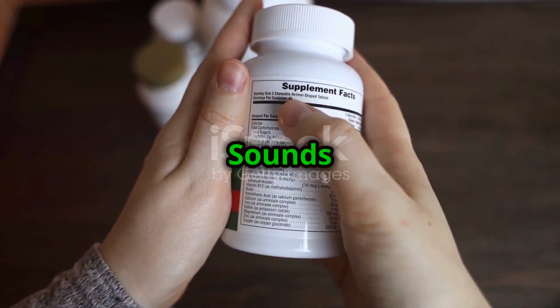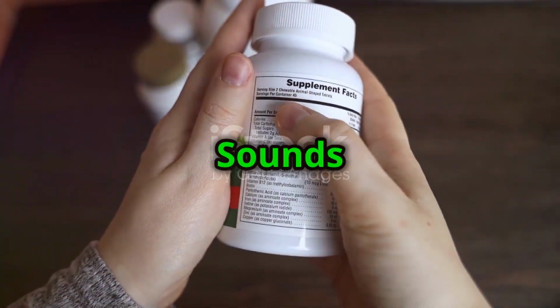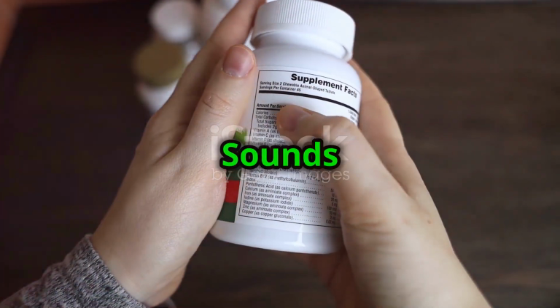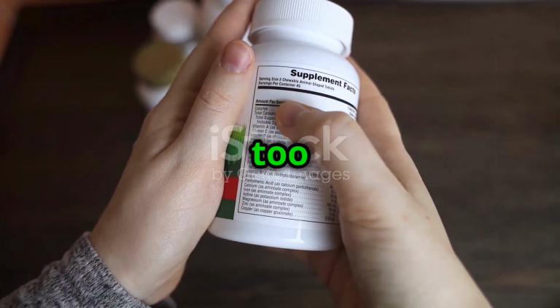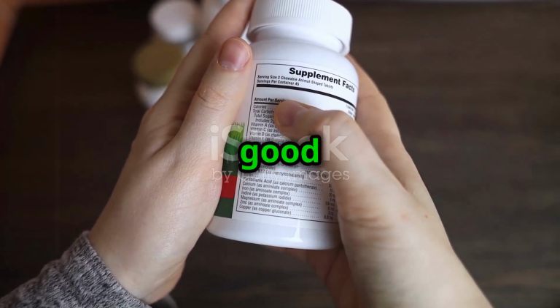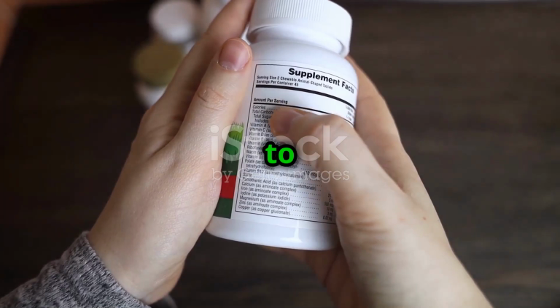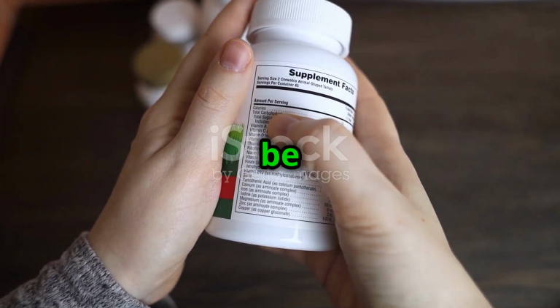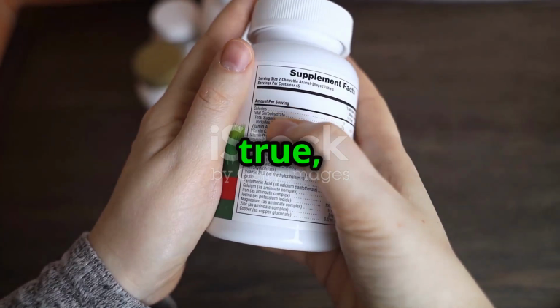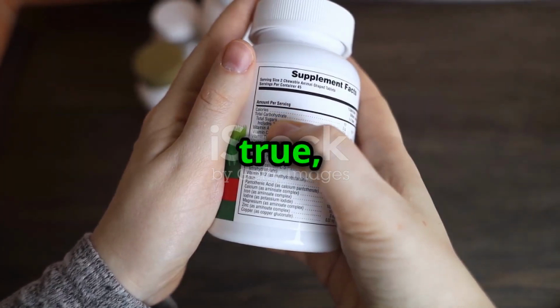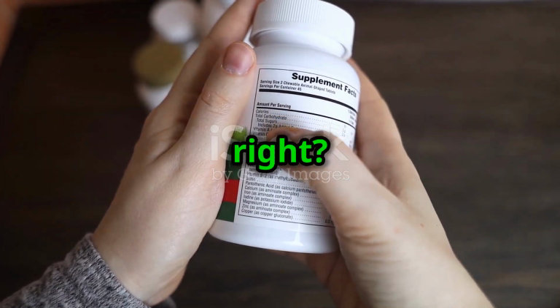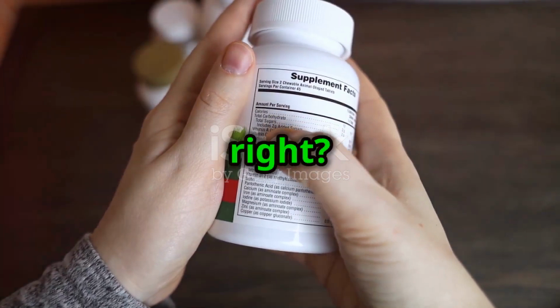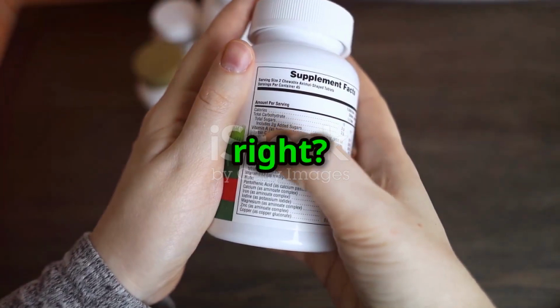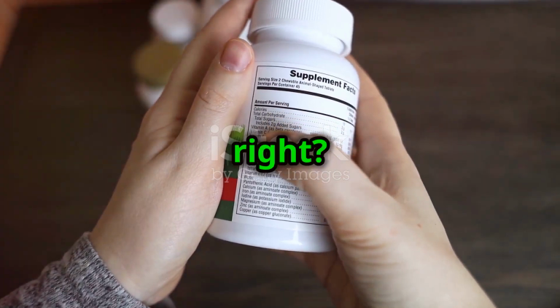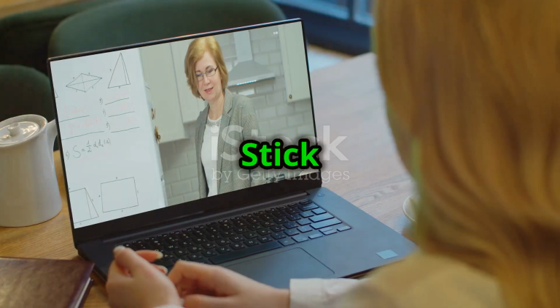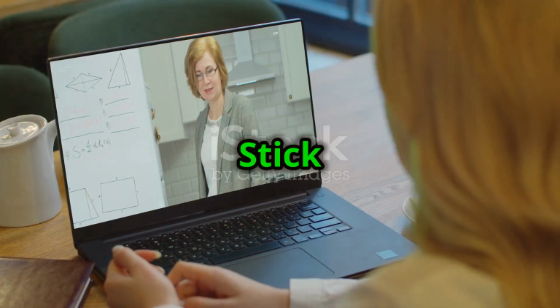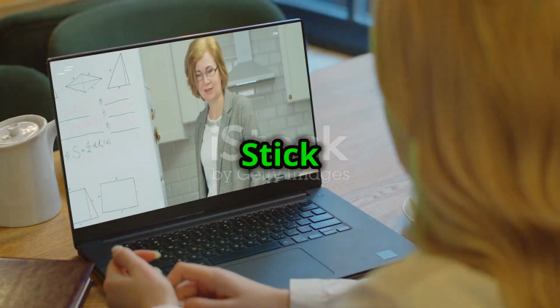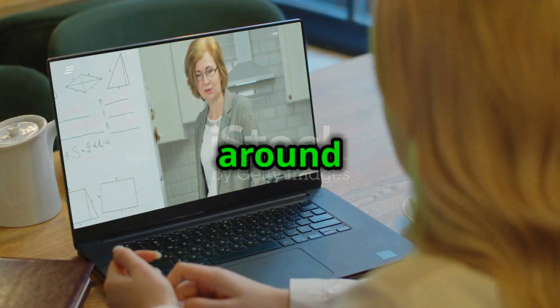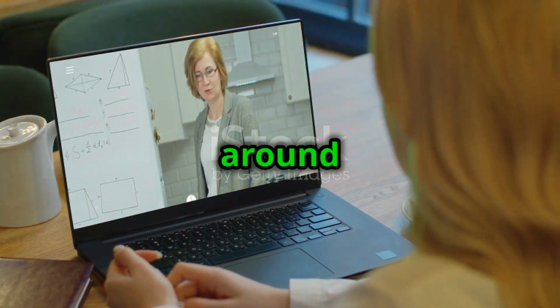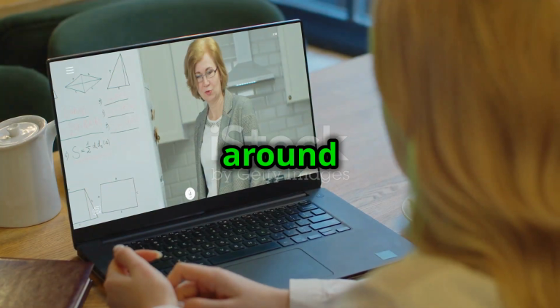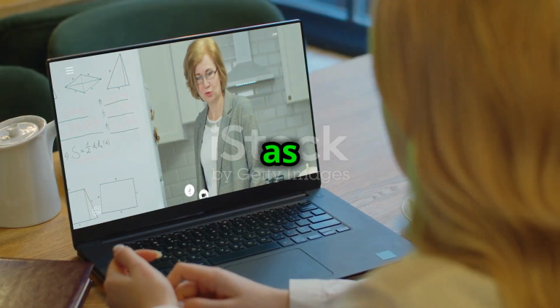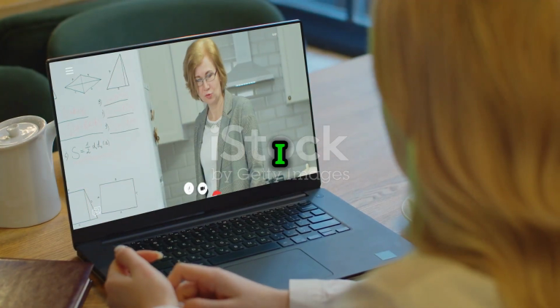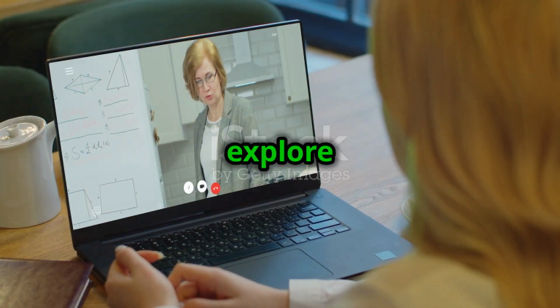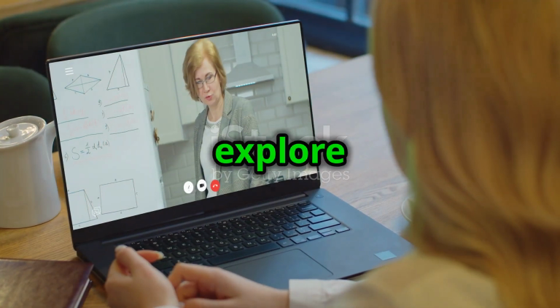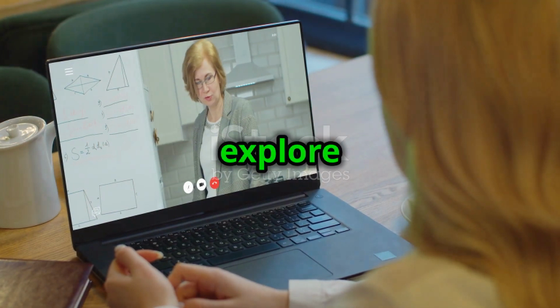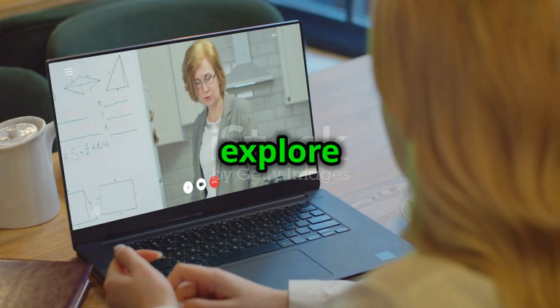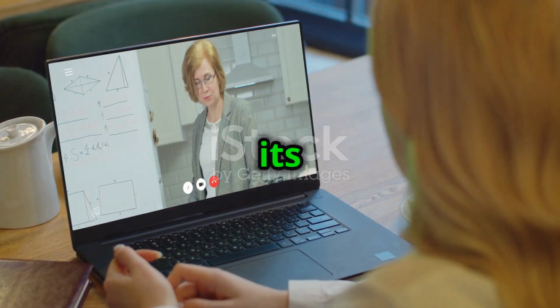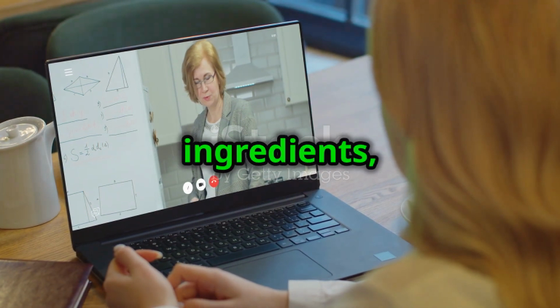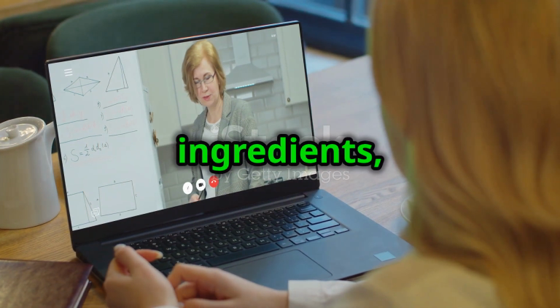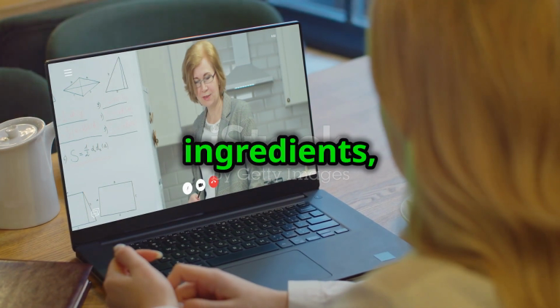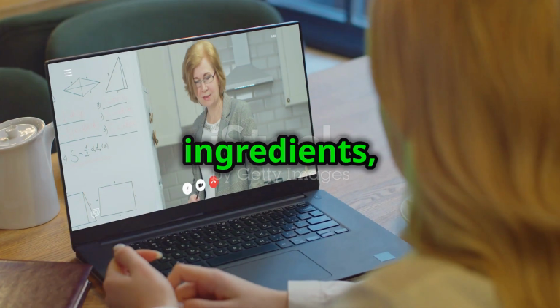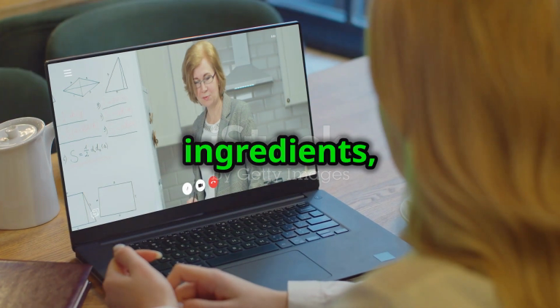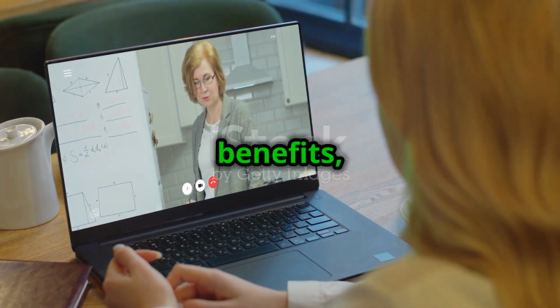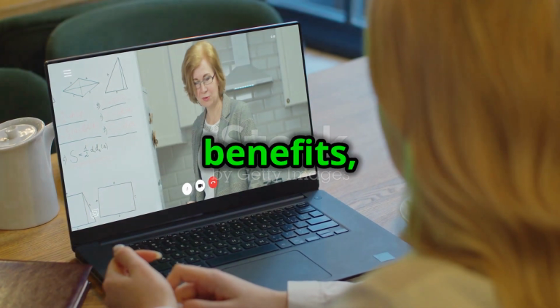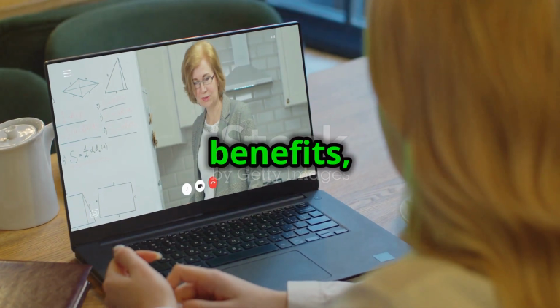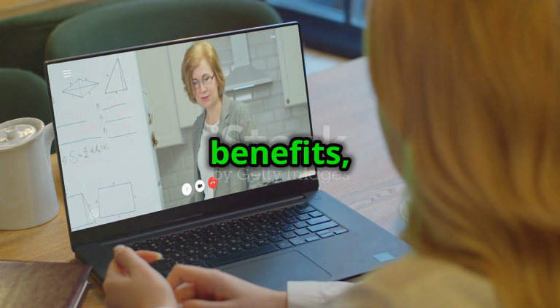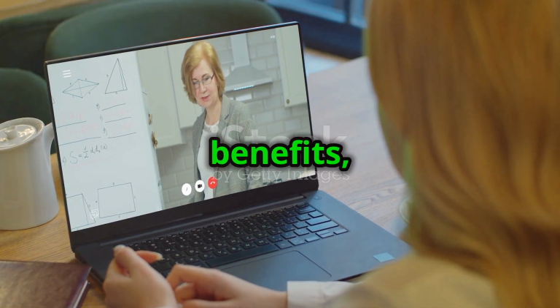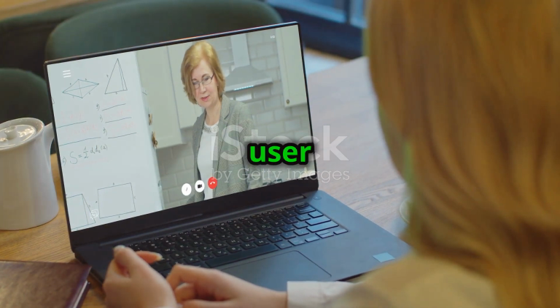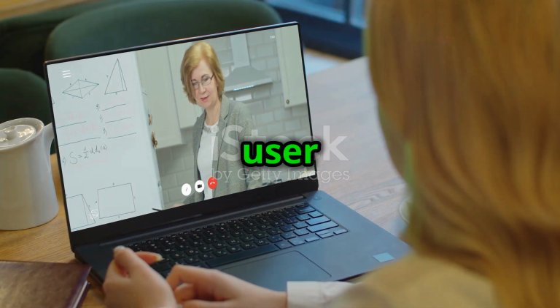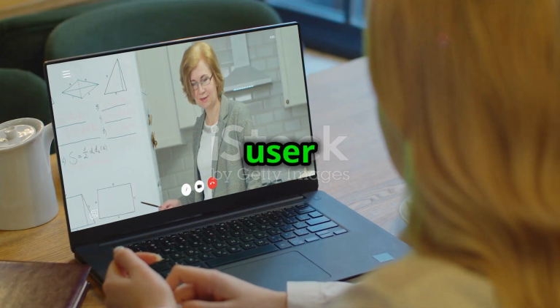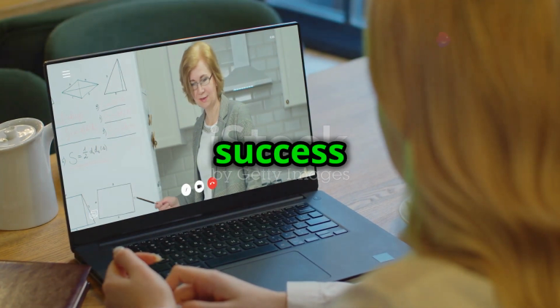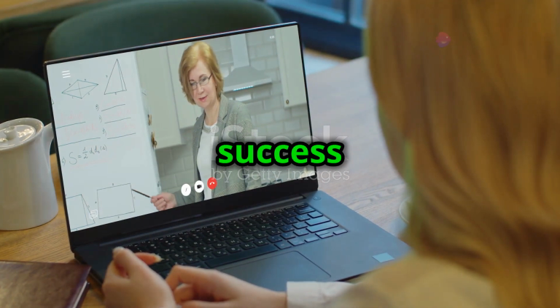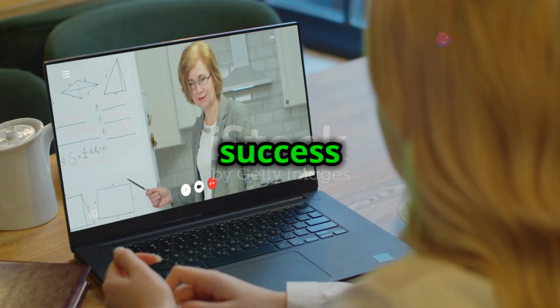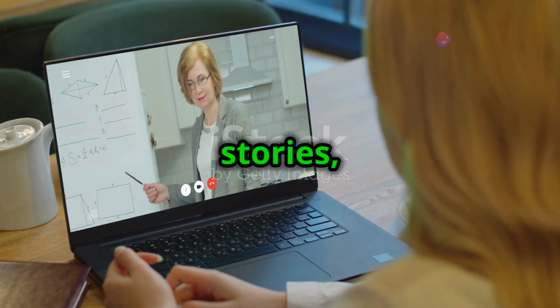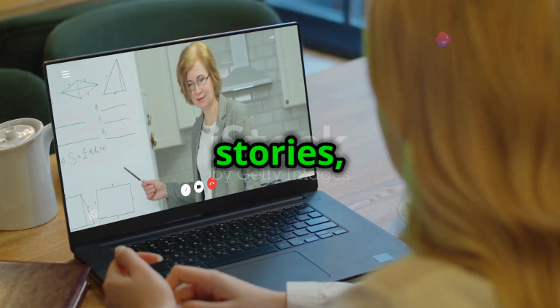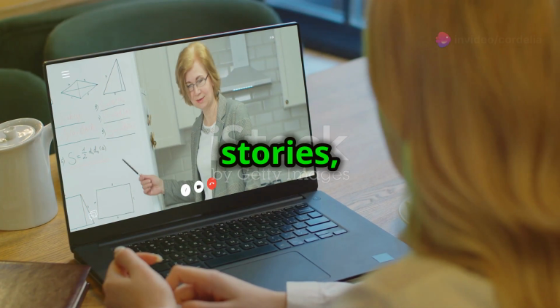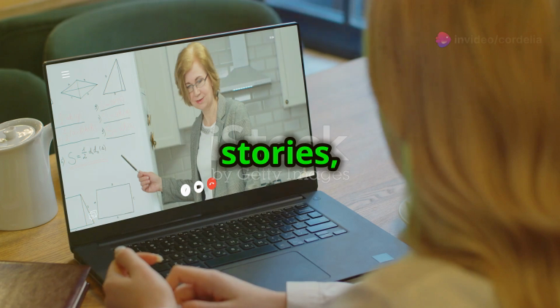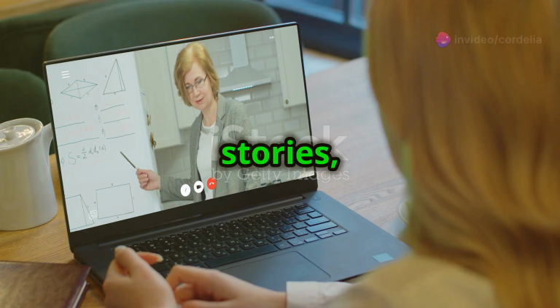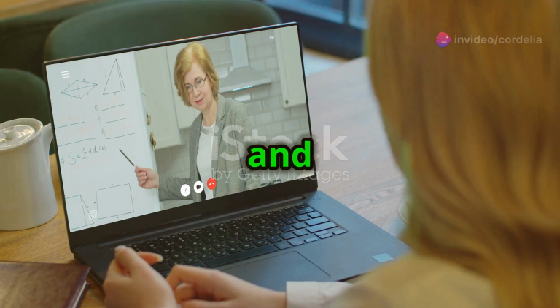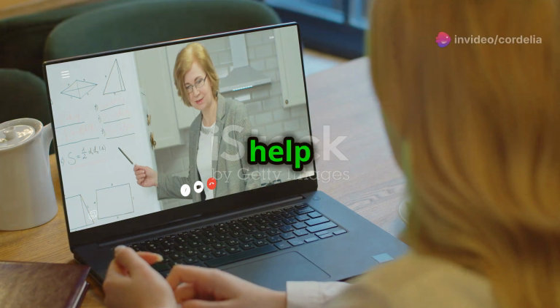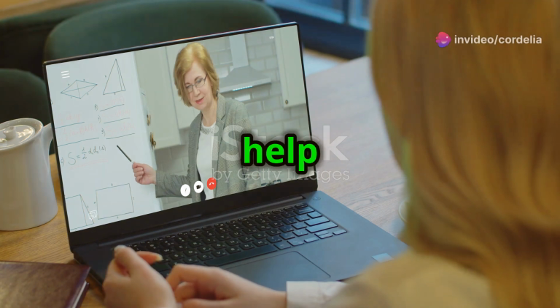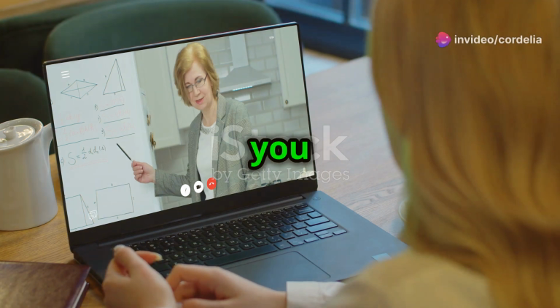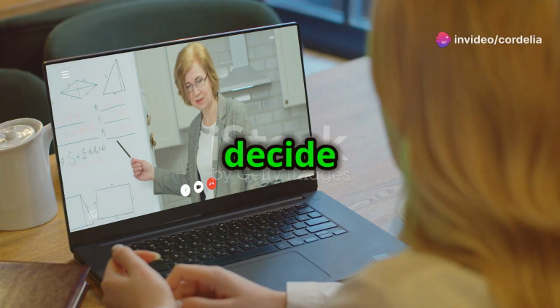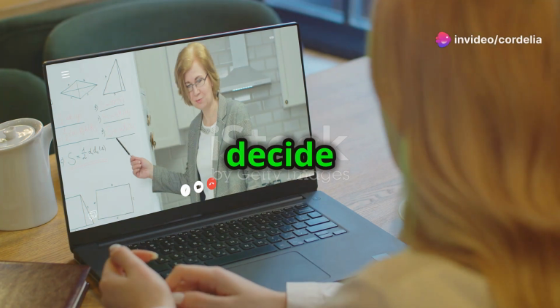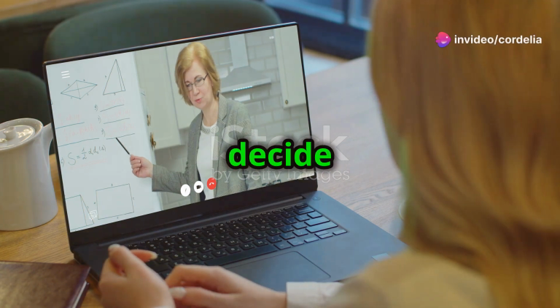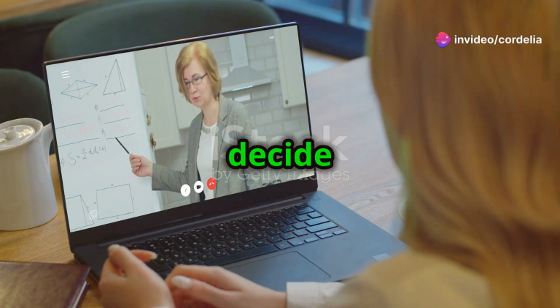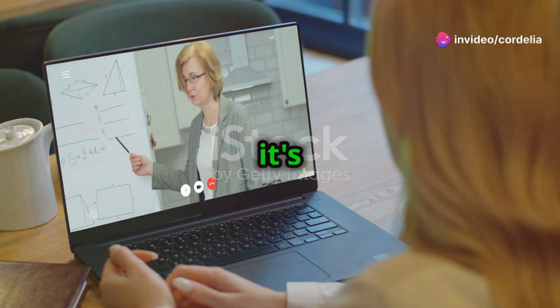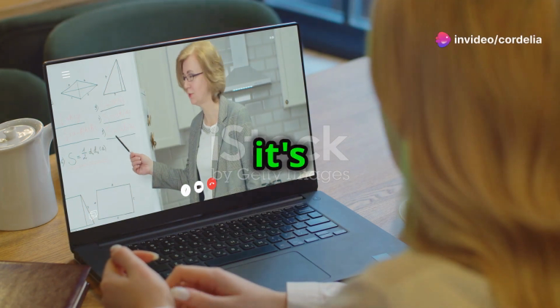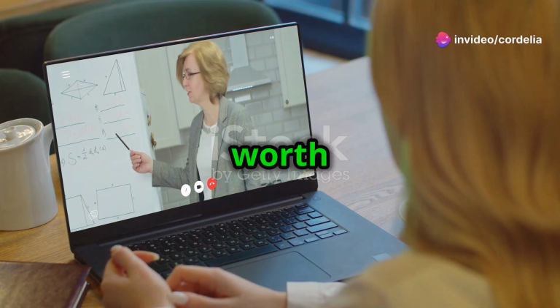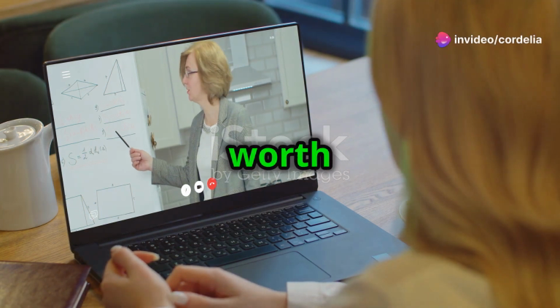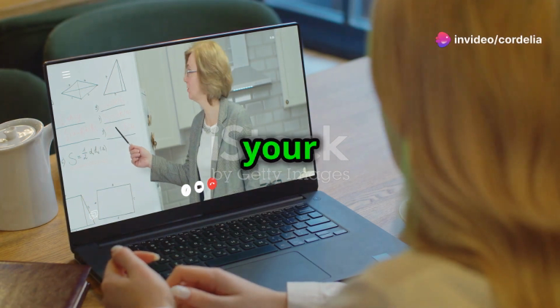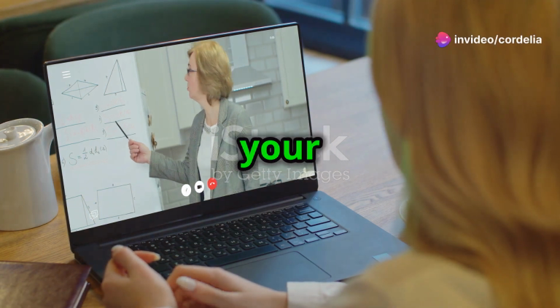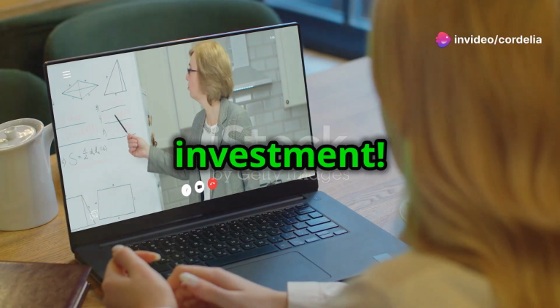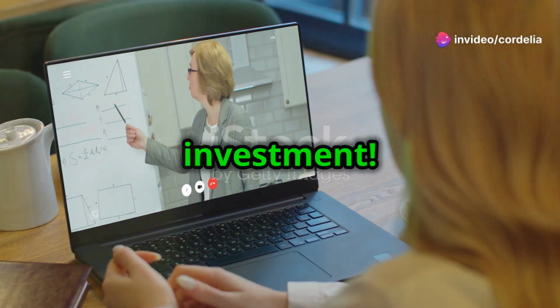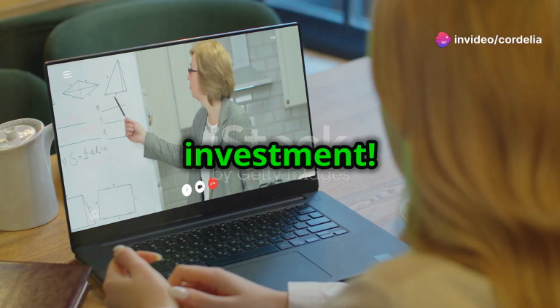Sounds too good to be true, right? Stick around as I explore its ingredients, benefits, user success stories, and help you decide if it's worth your investment.